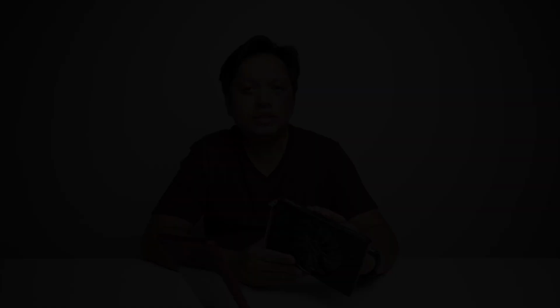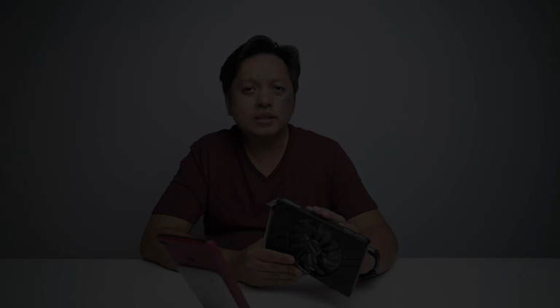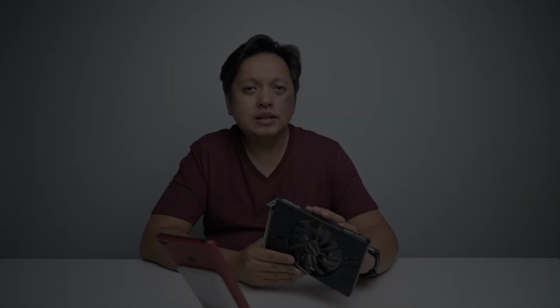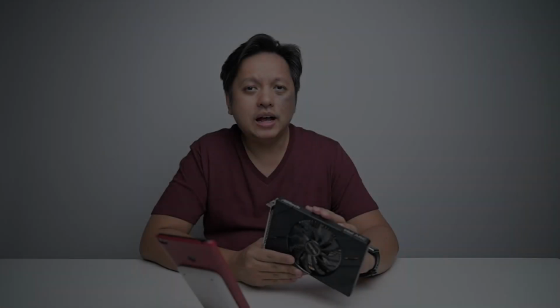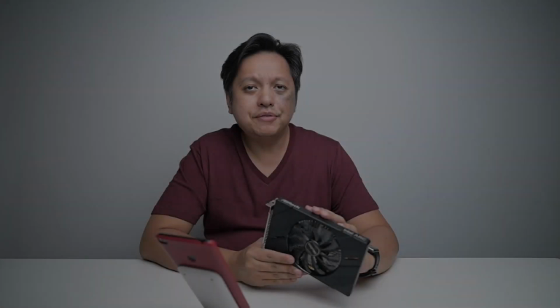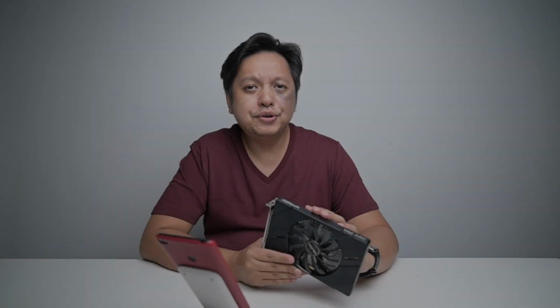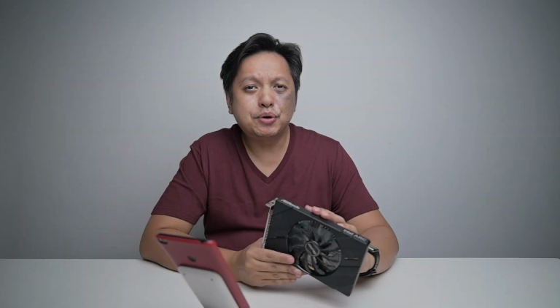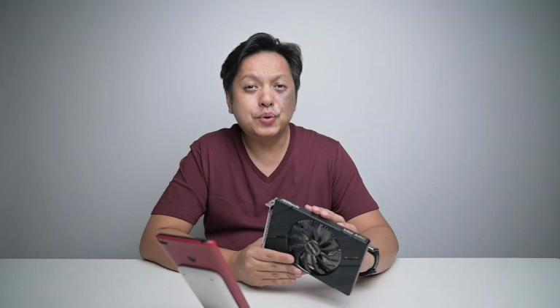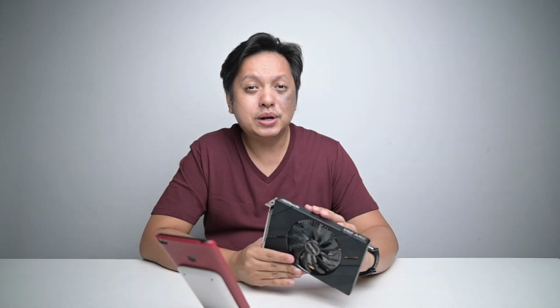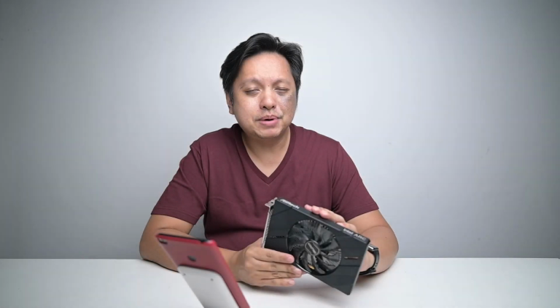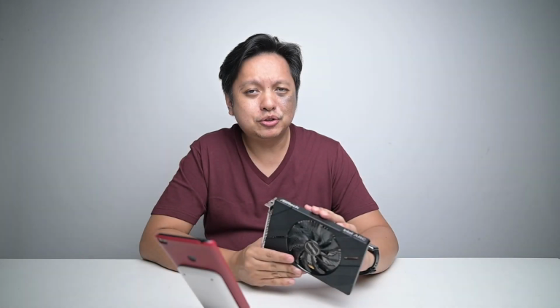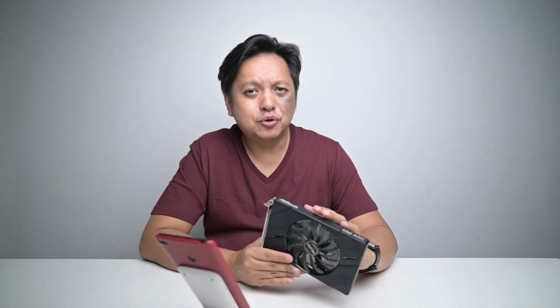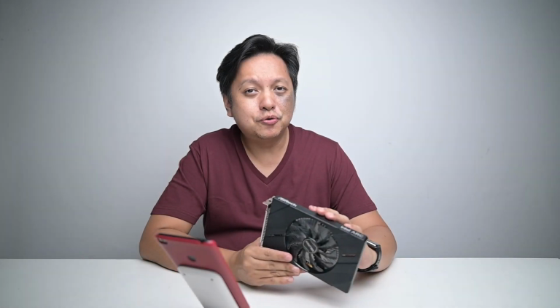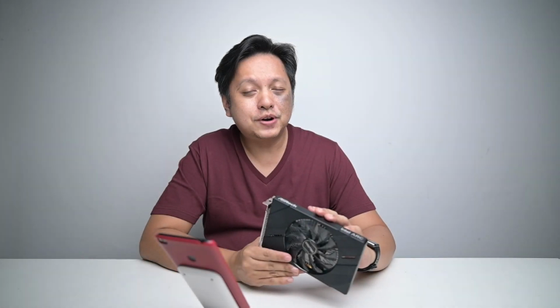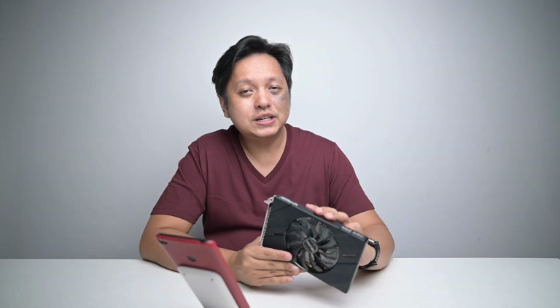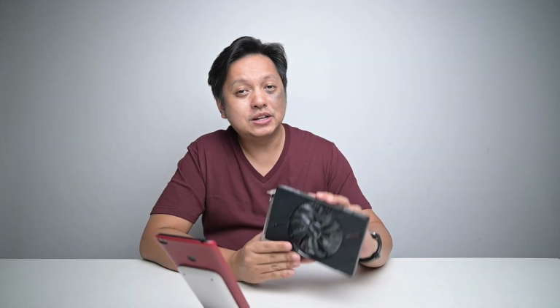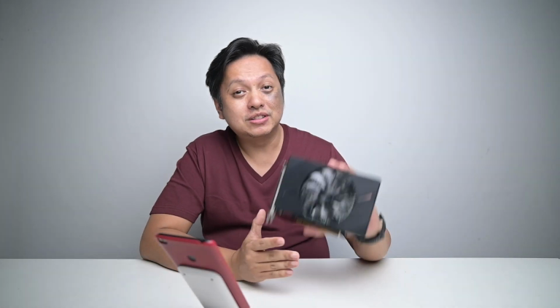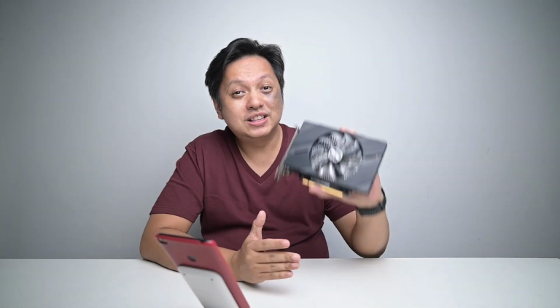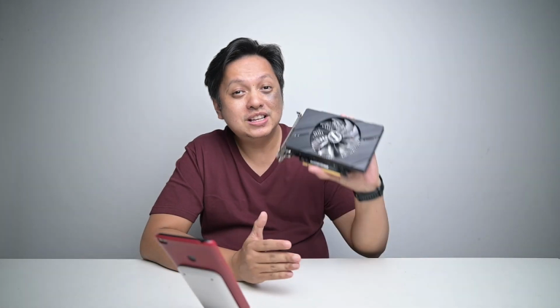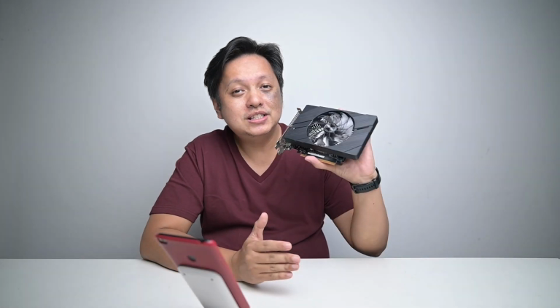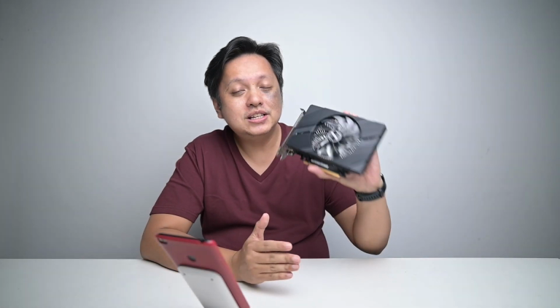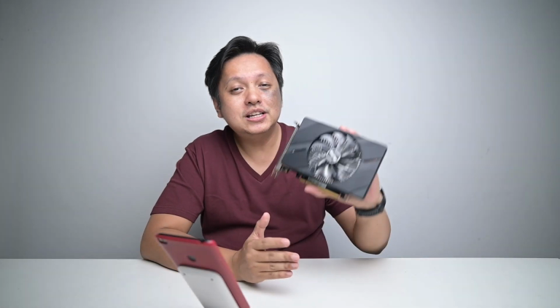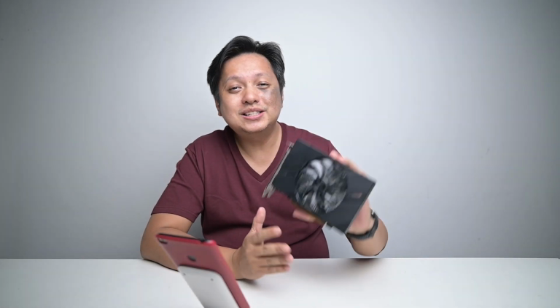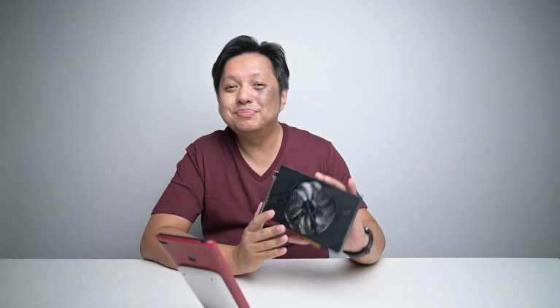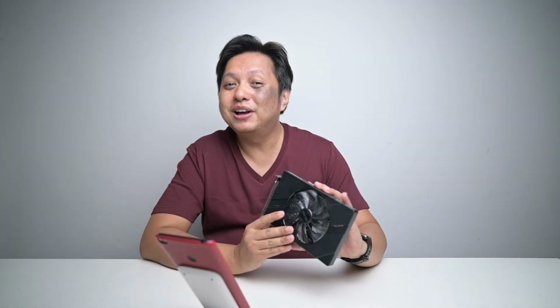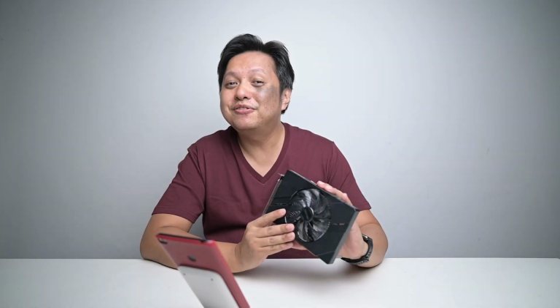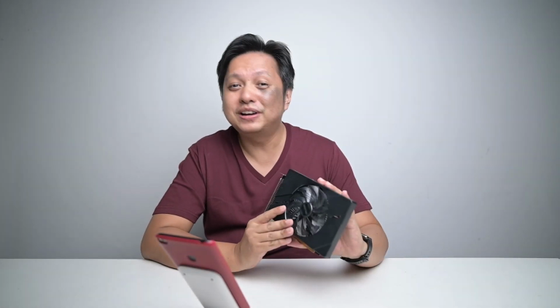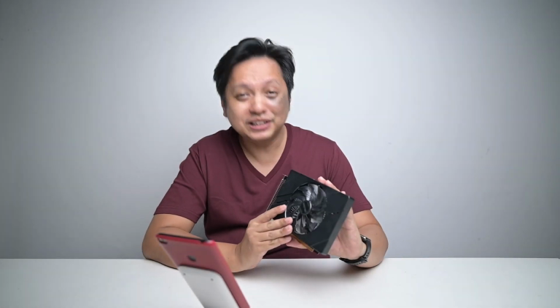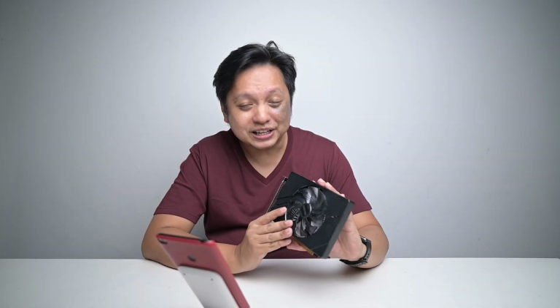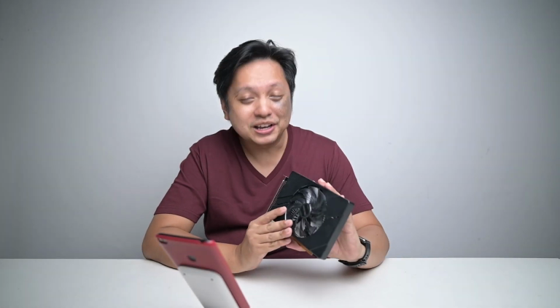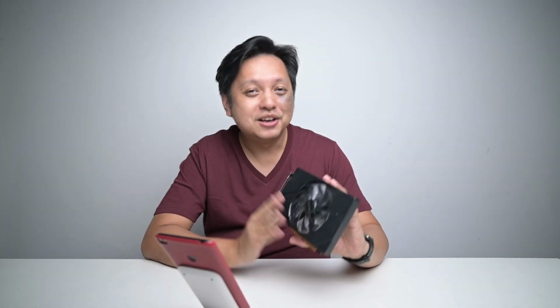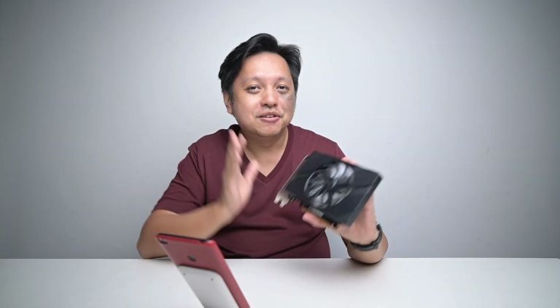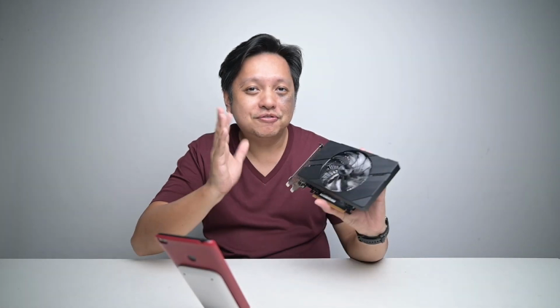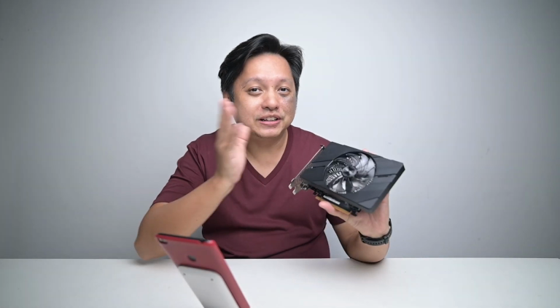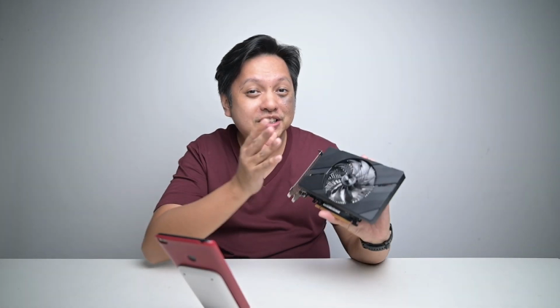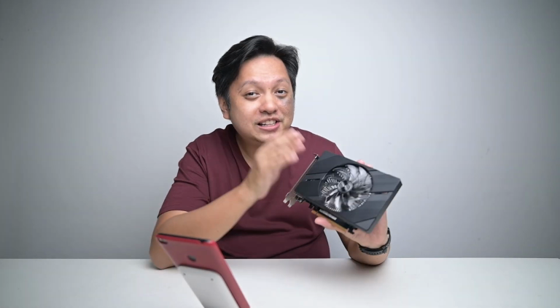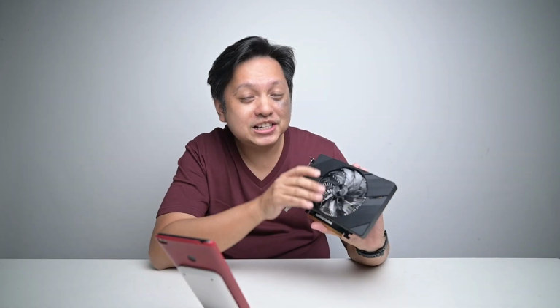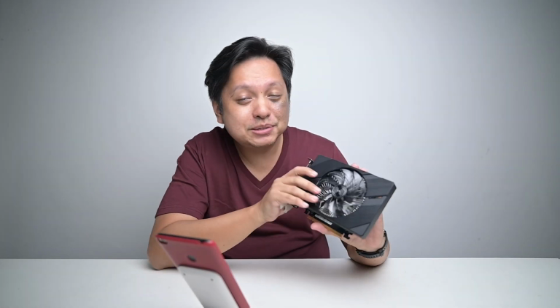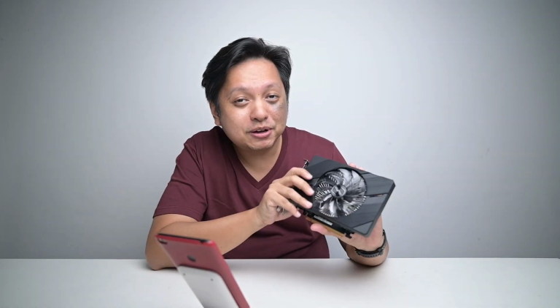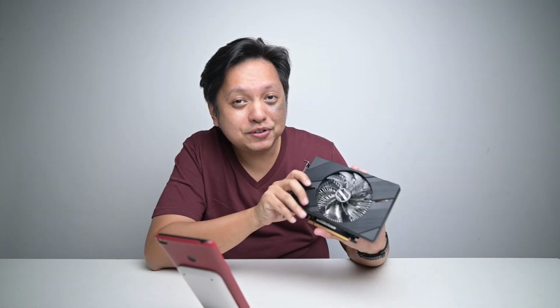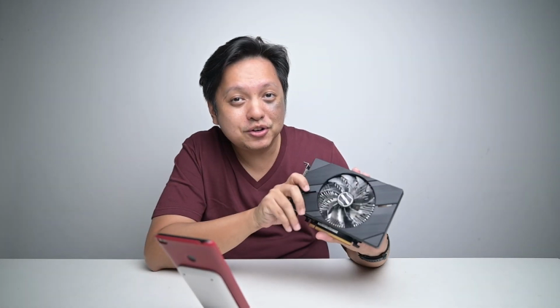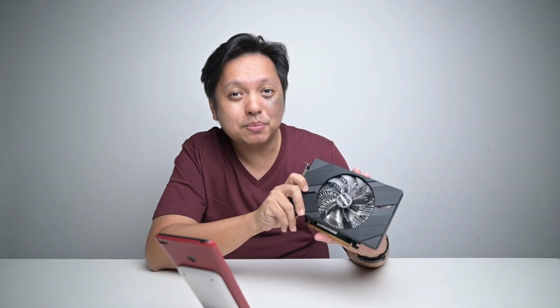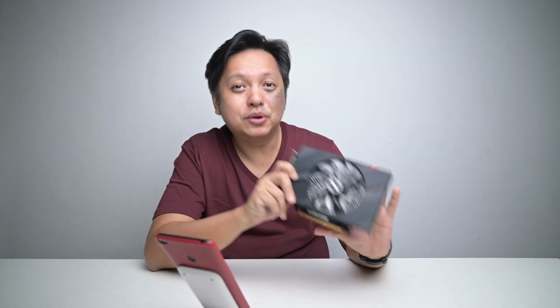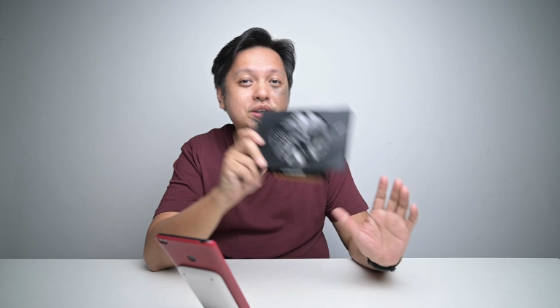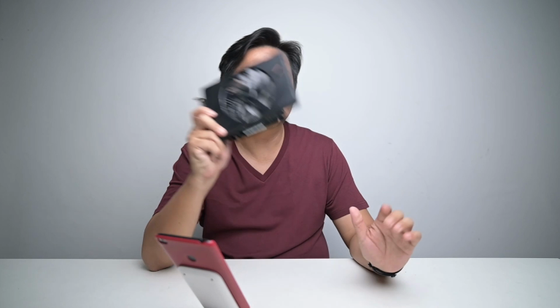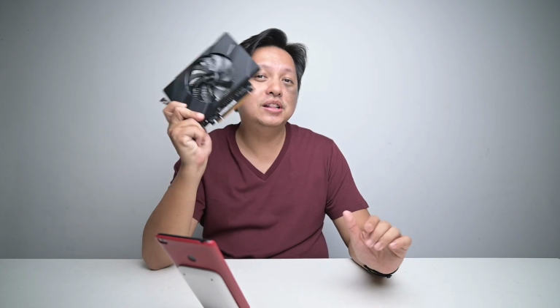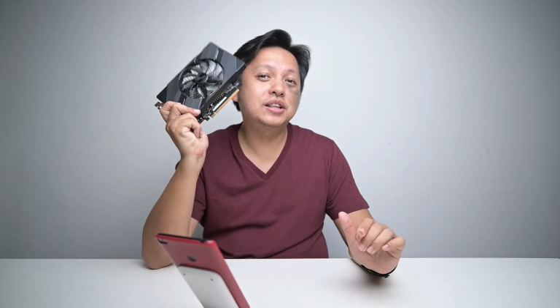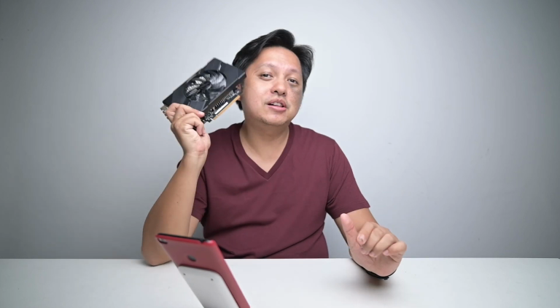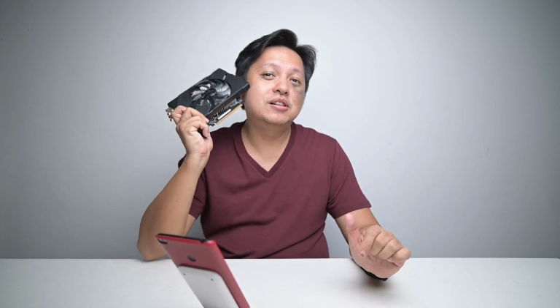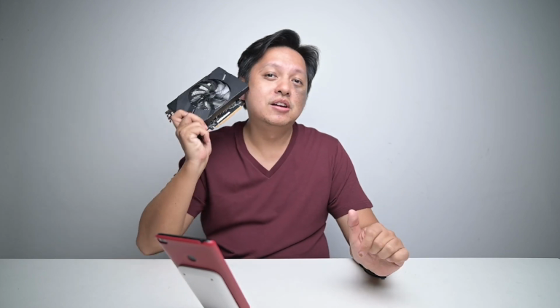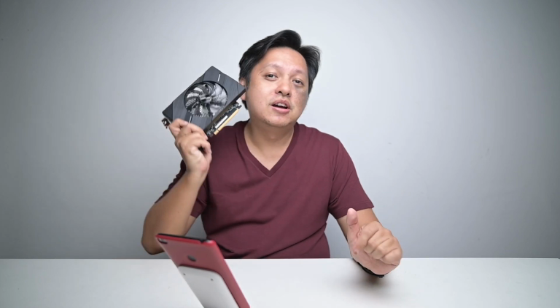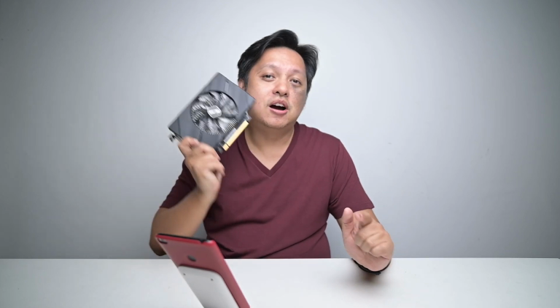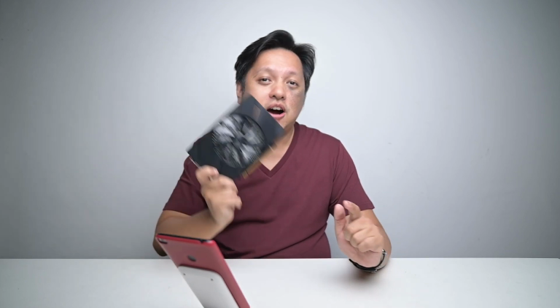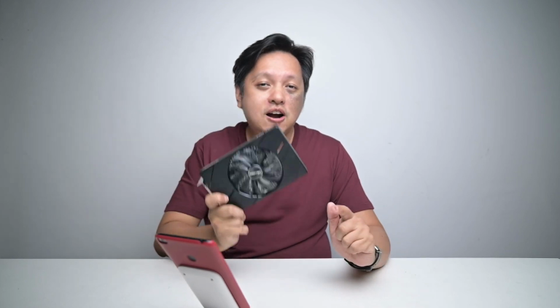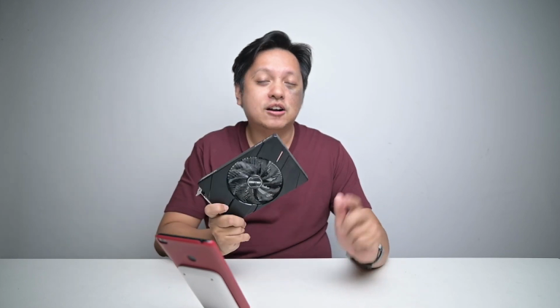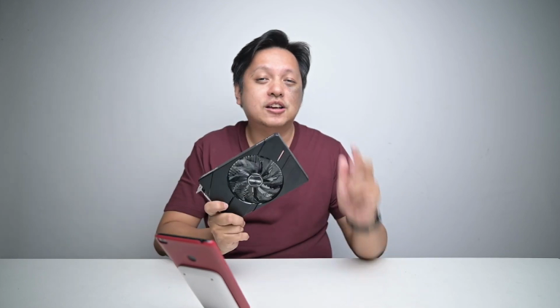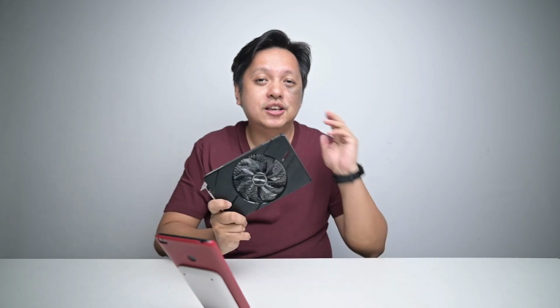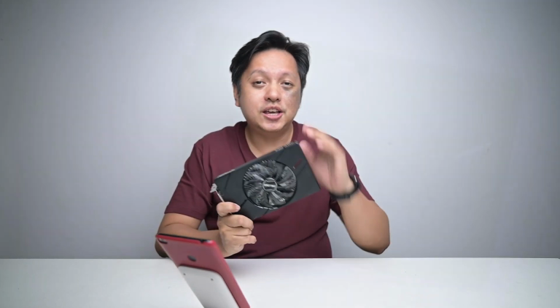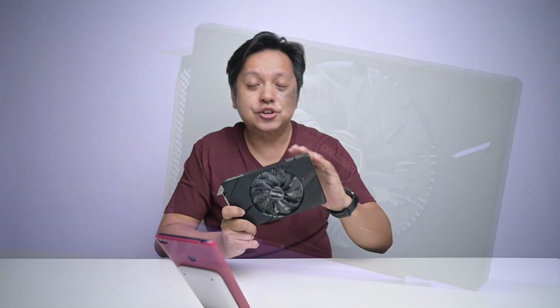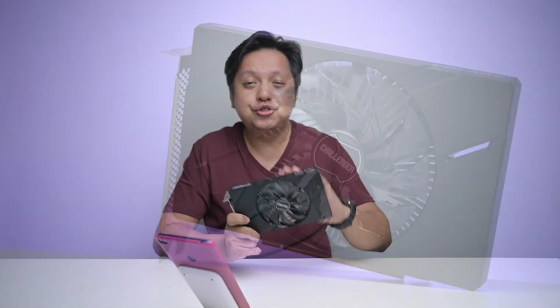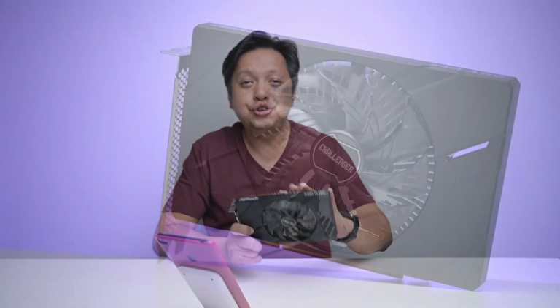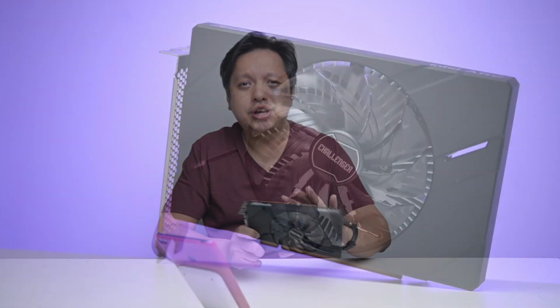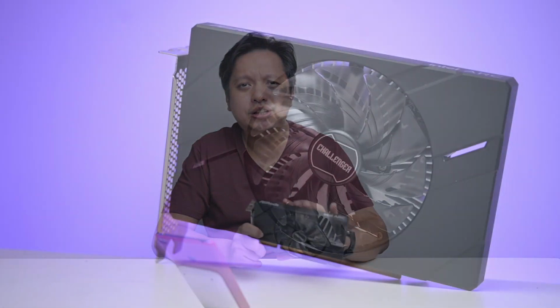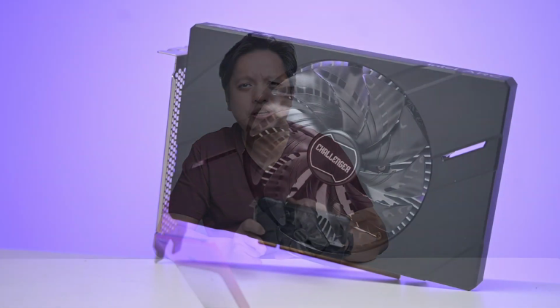Hi everyone, welcome back to GoFryze. This is my video about the Intel ARC A380.